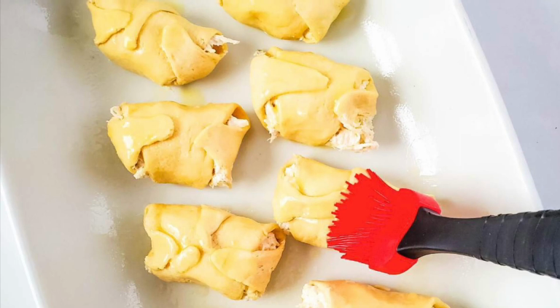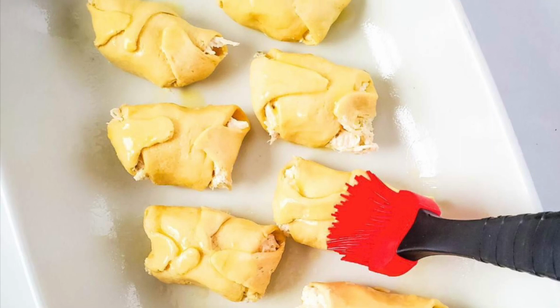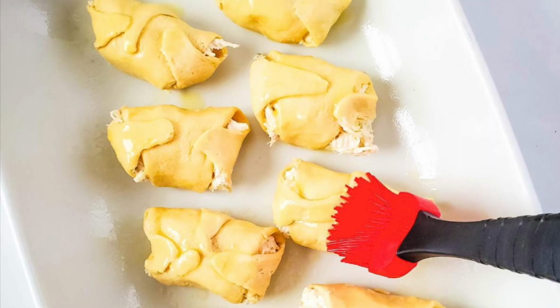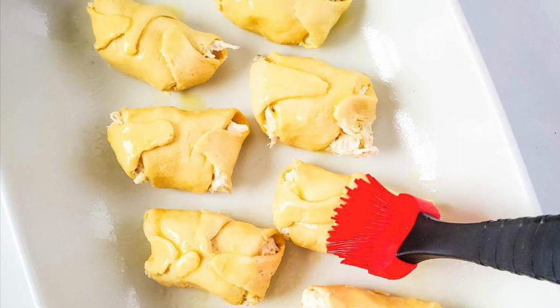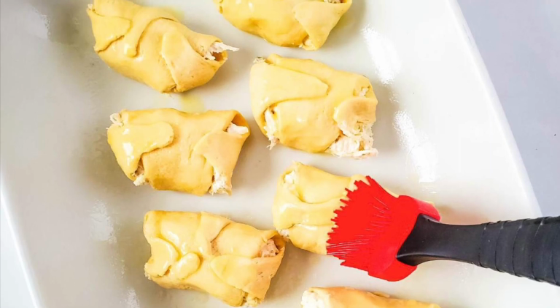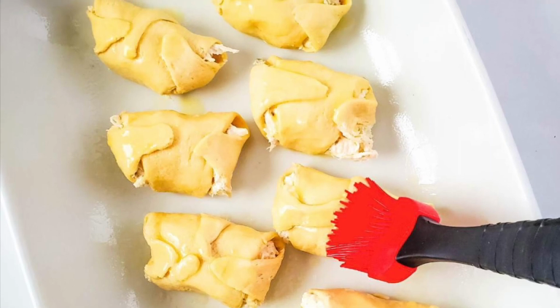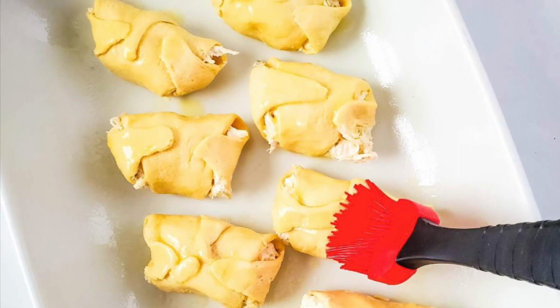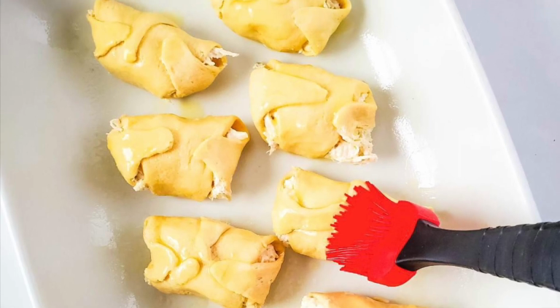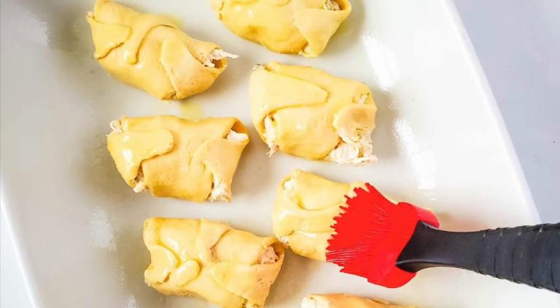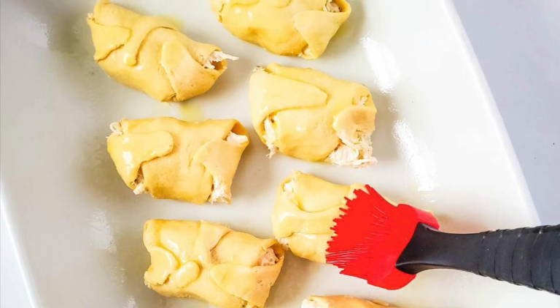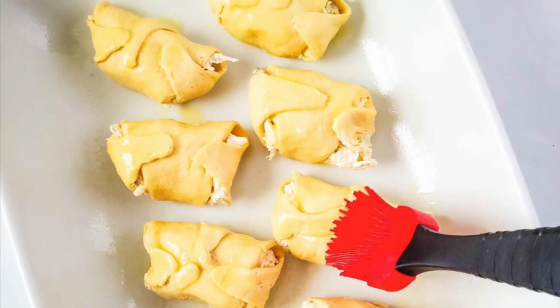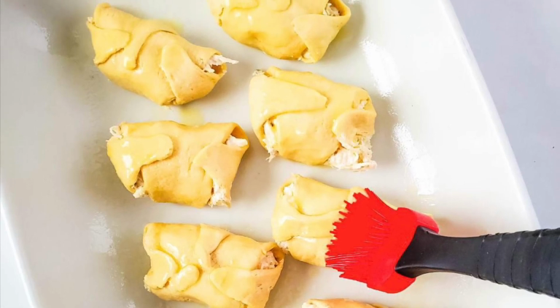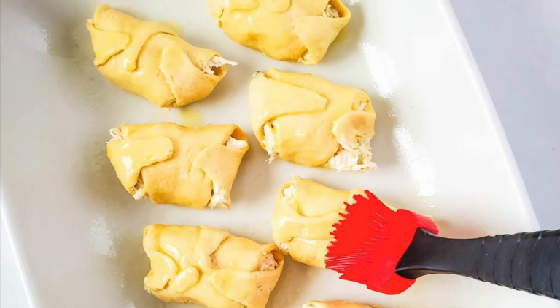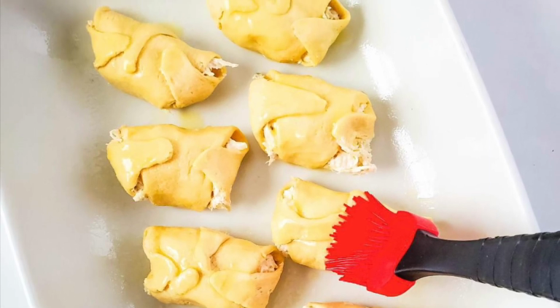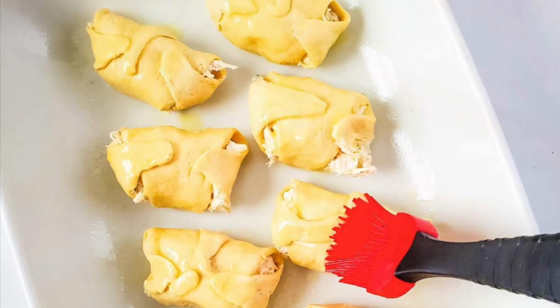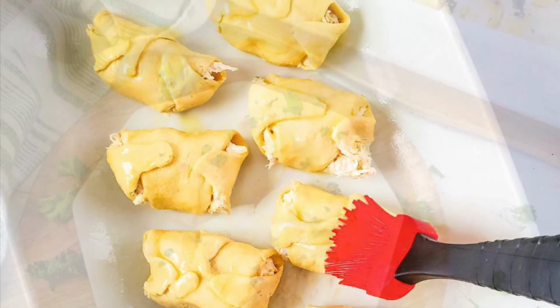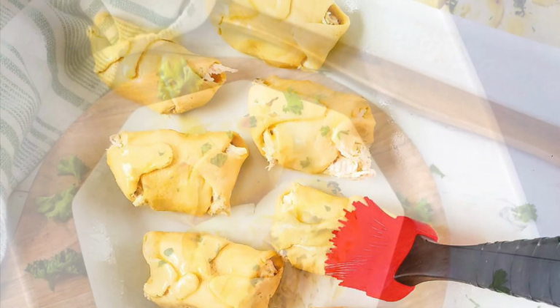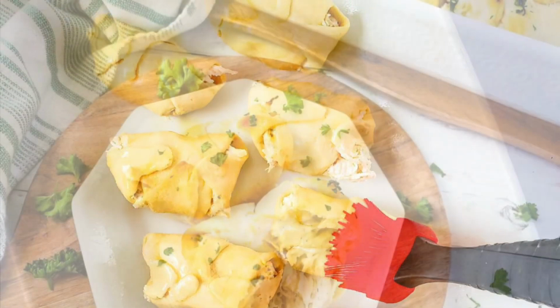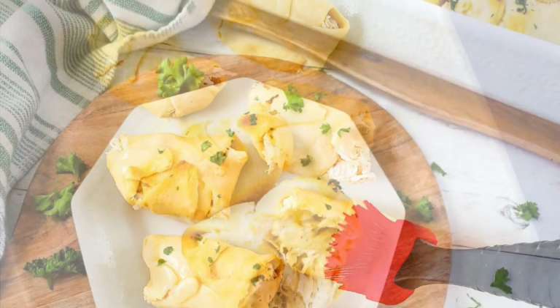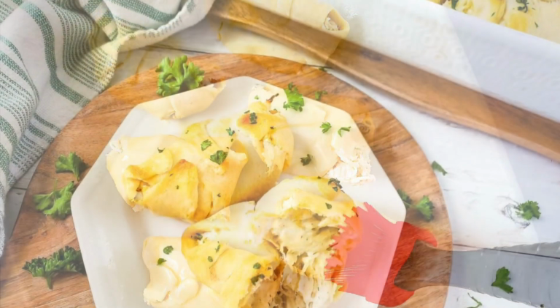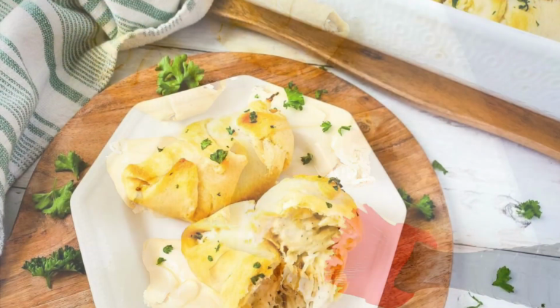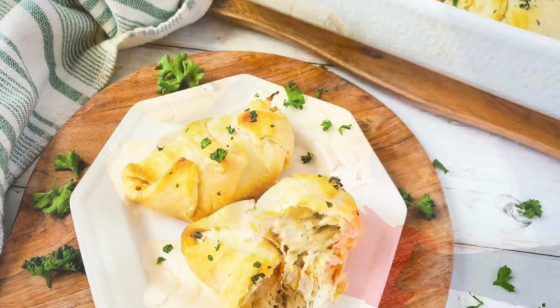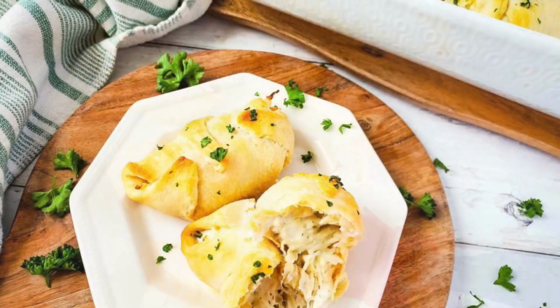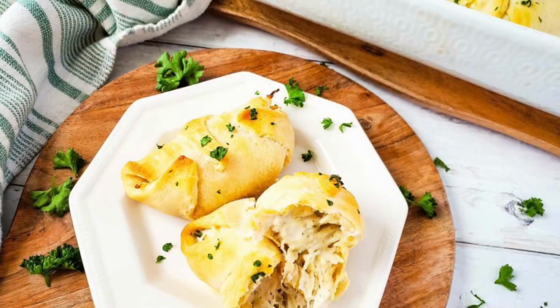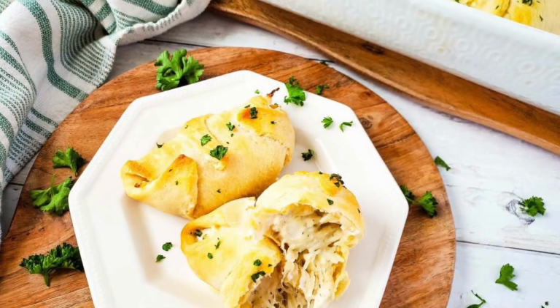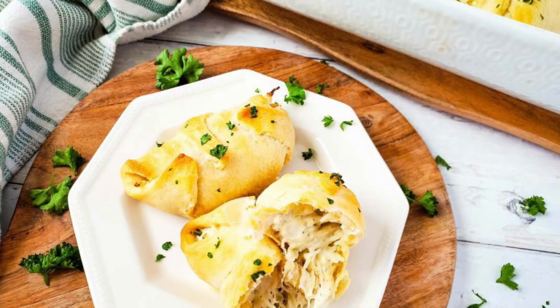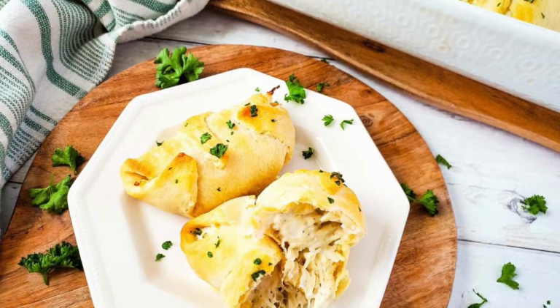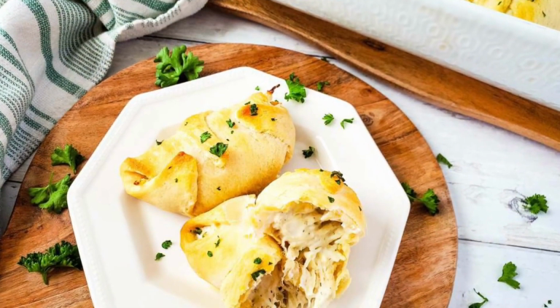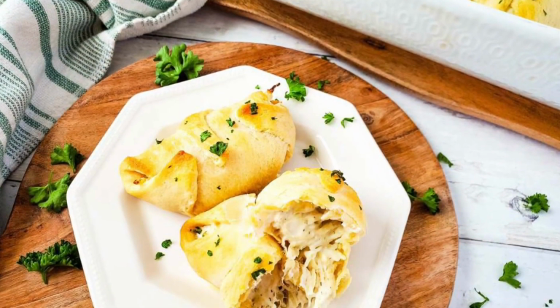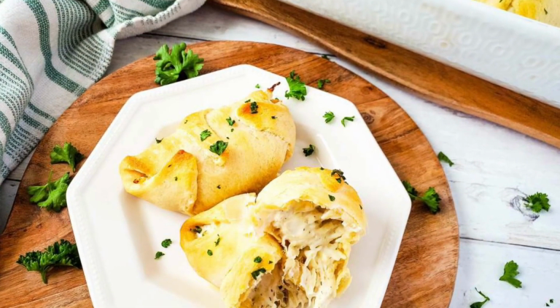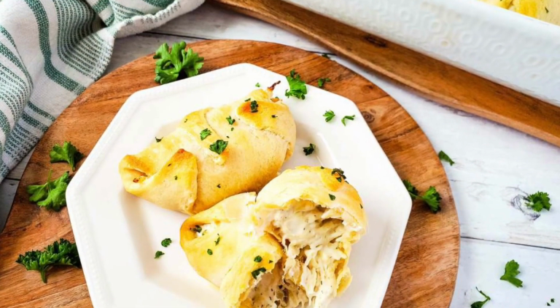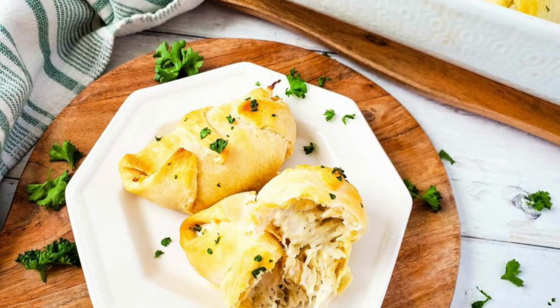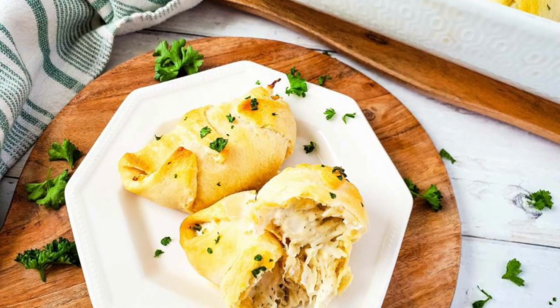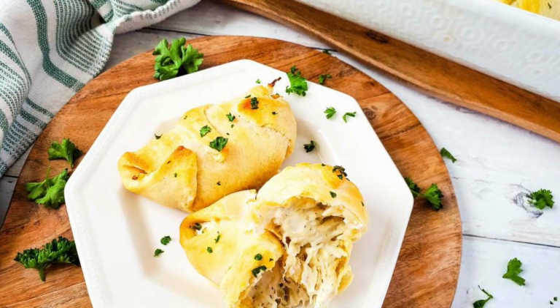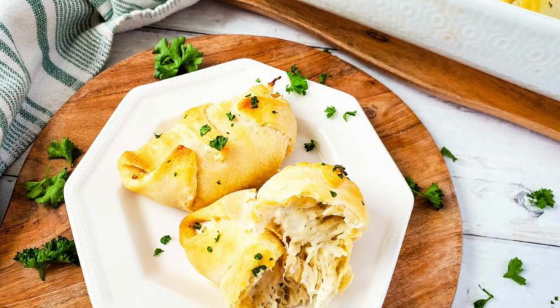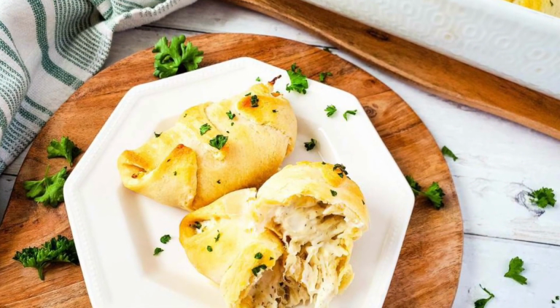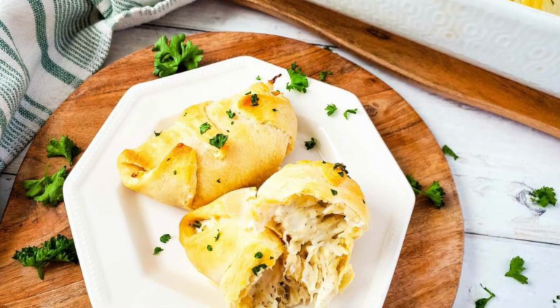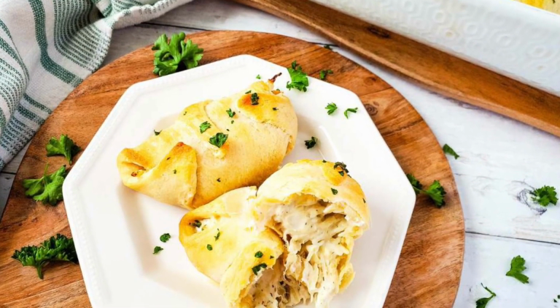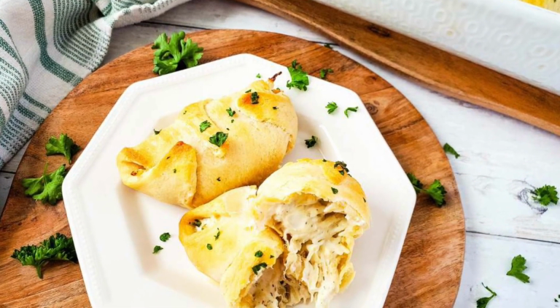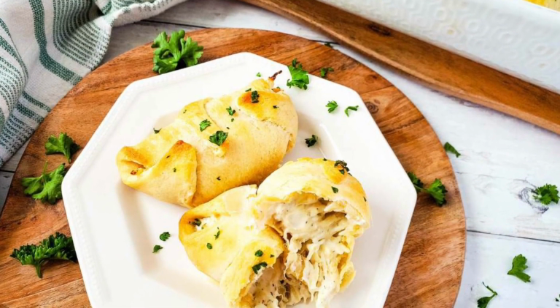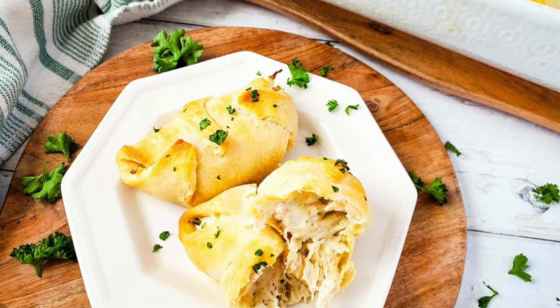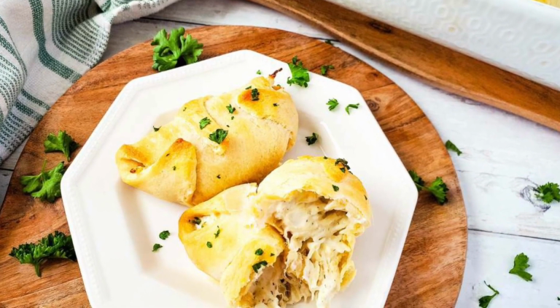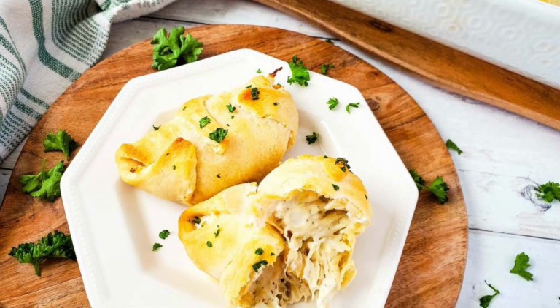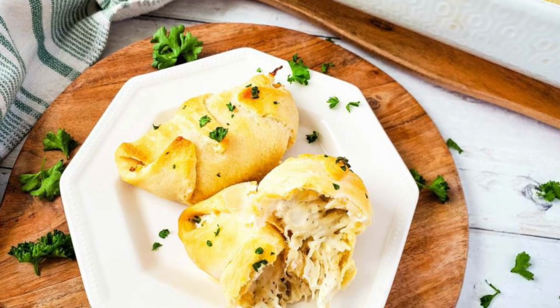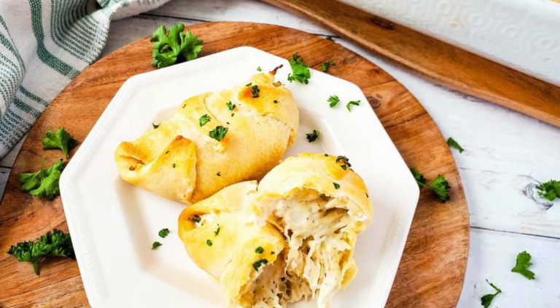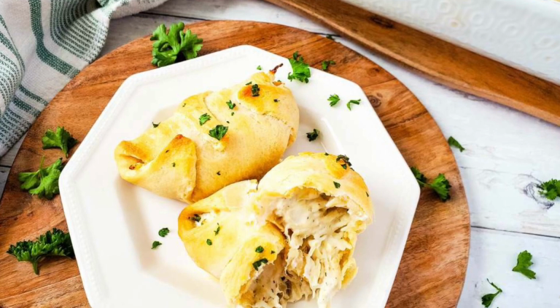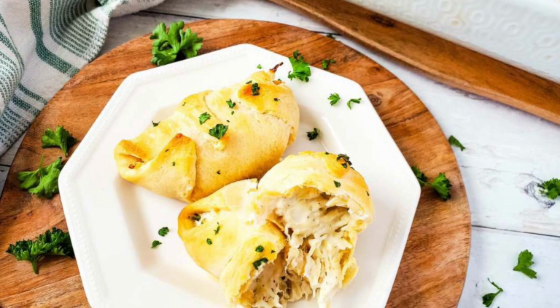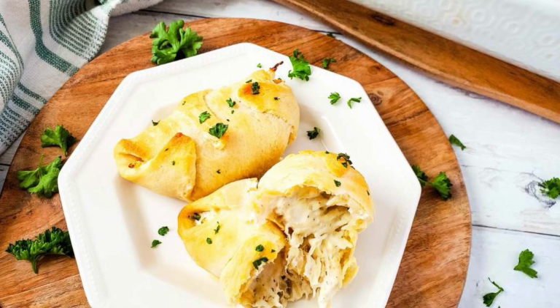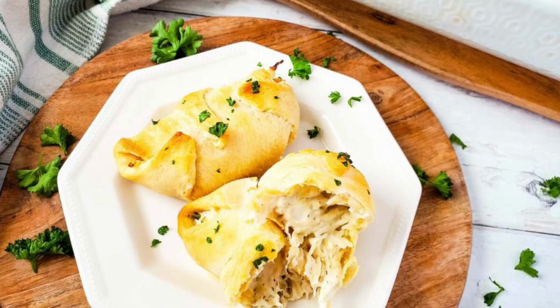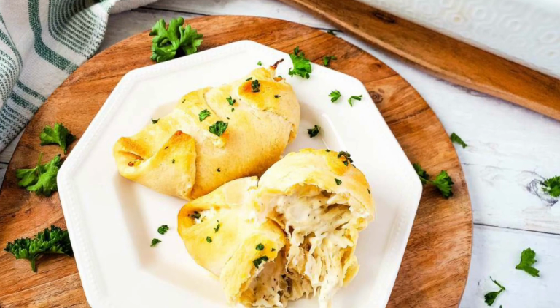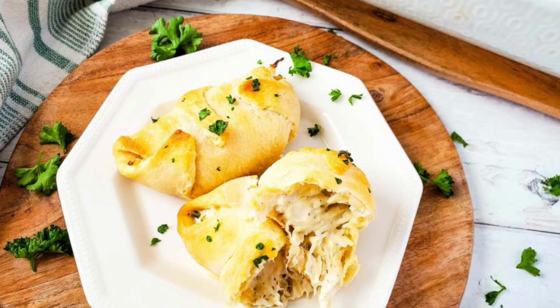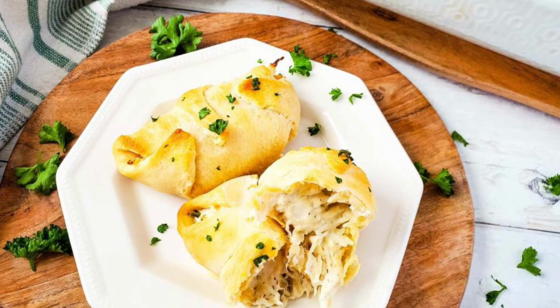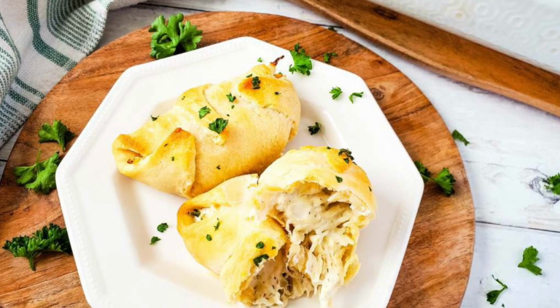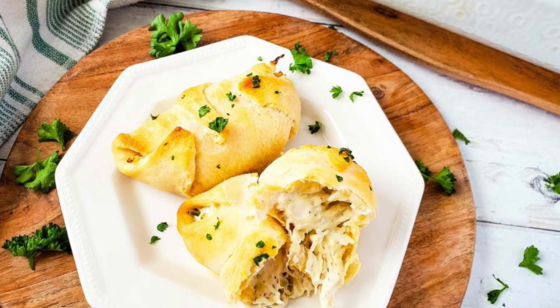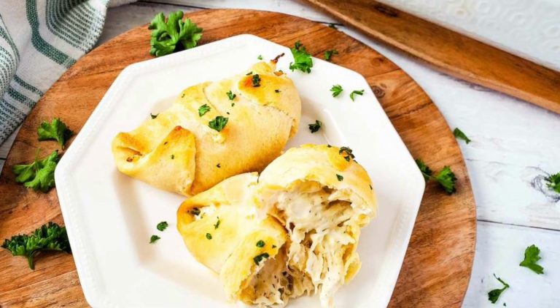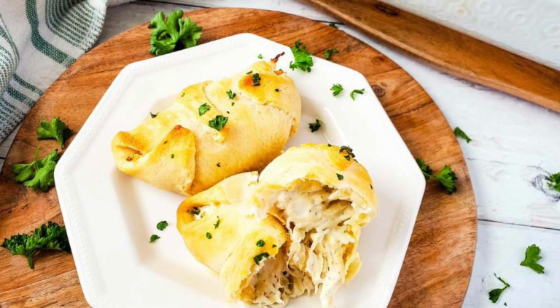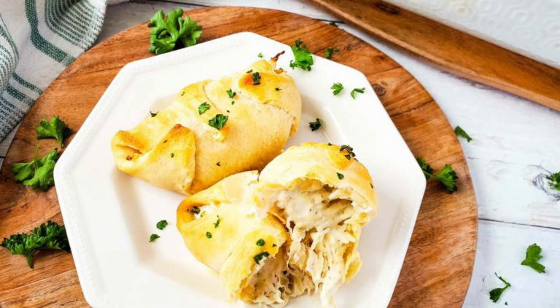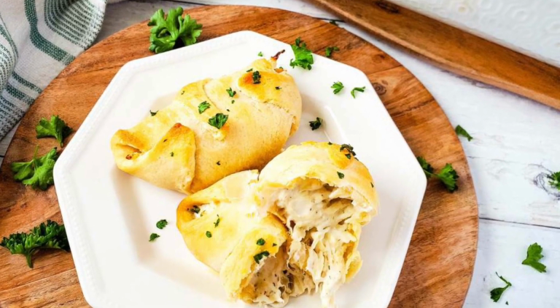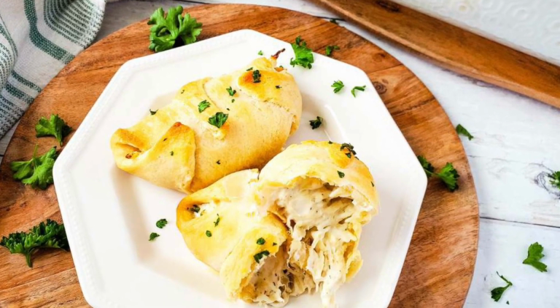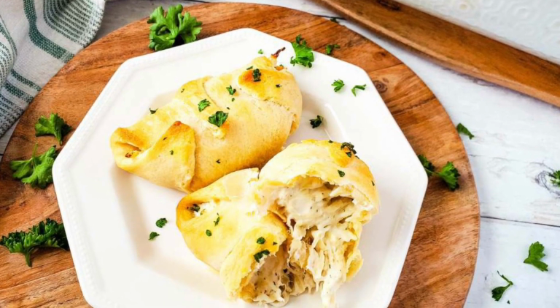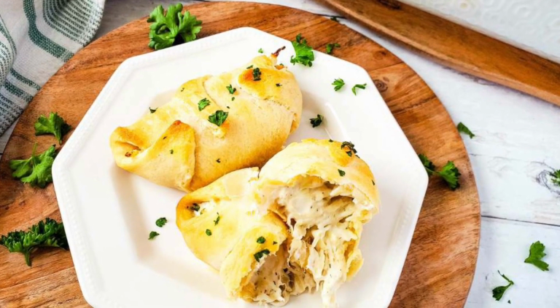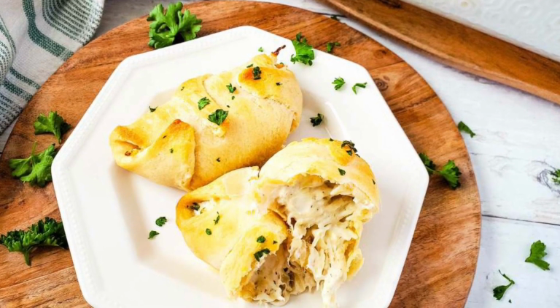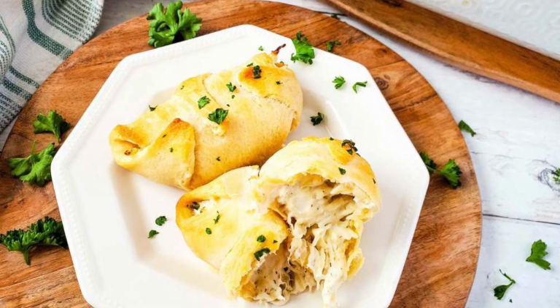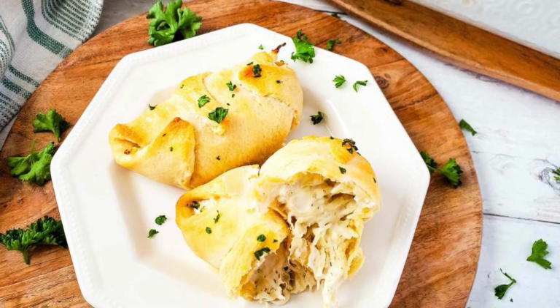Bake them at 375 degrees until they are golden brown, about 14 to 16 minutes, and then serve with extra ranch on the side.